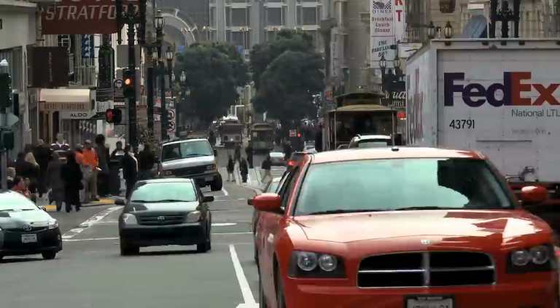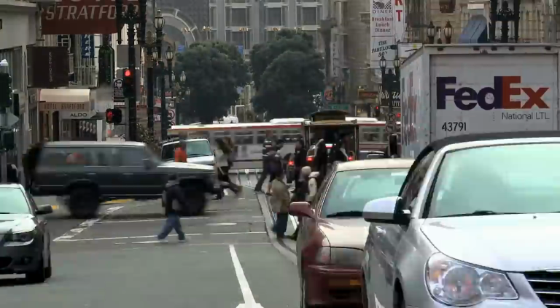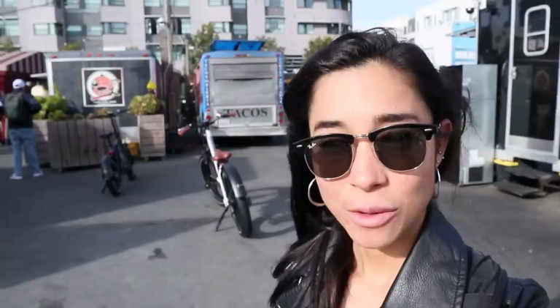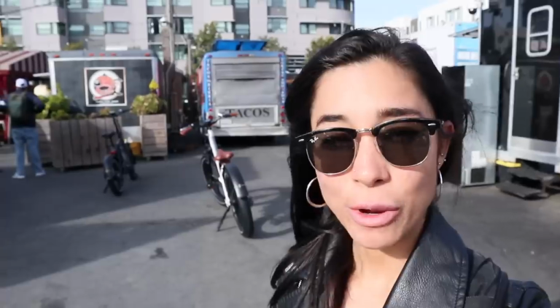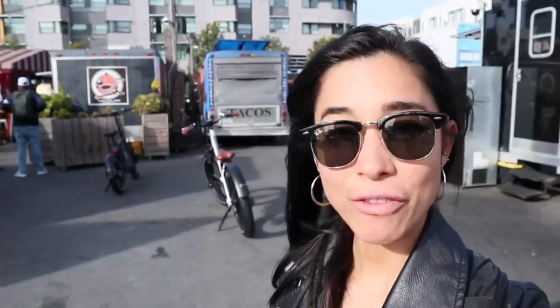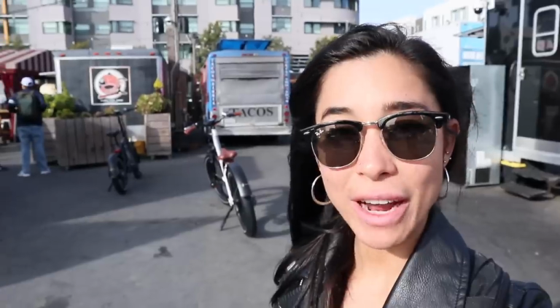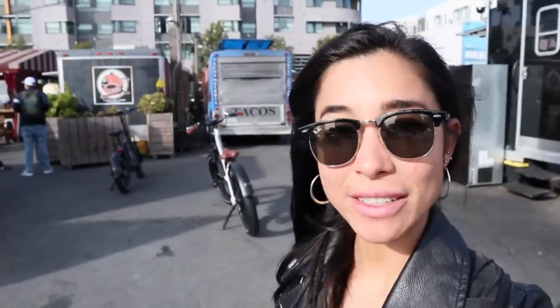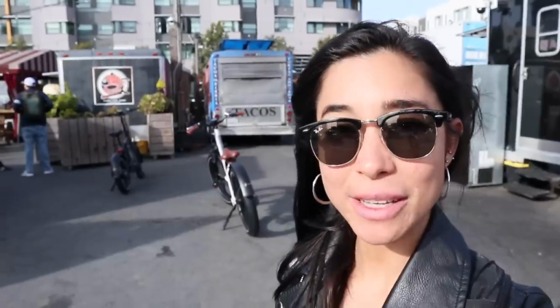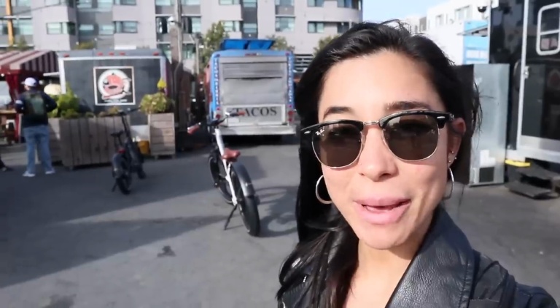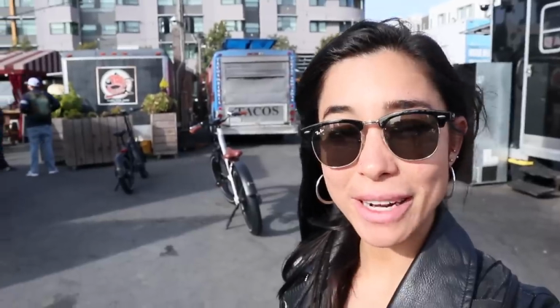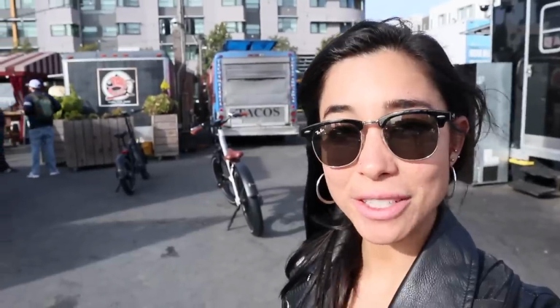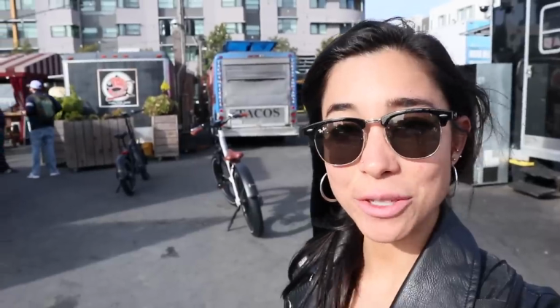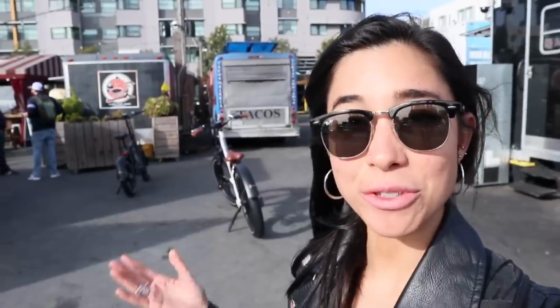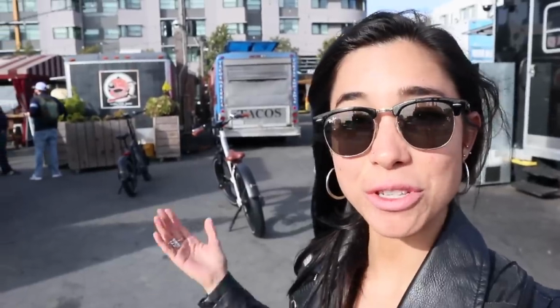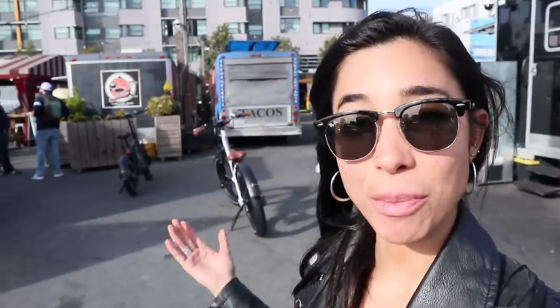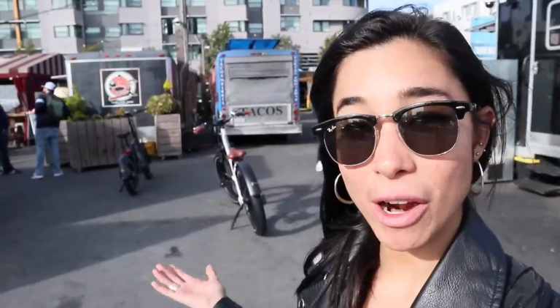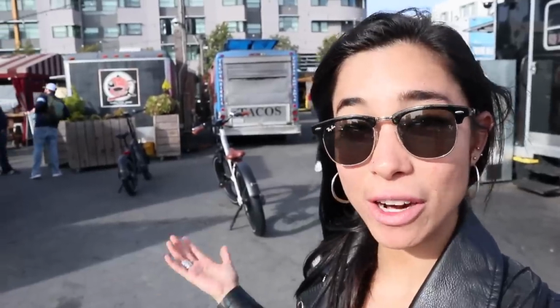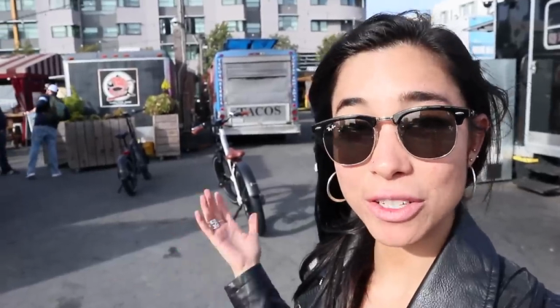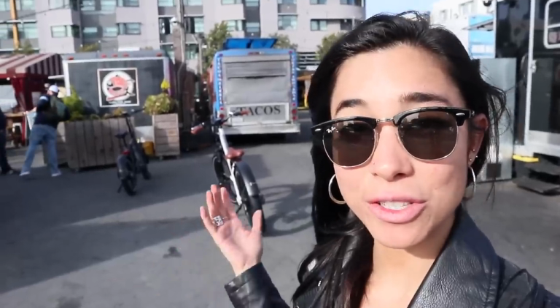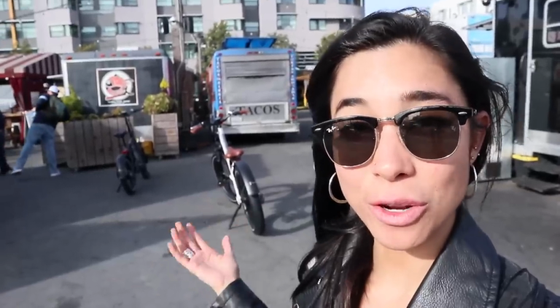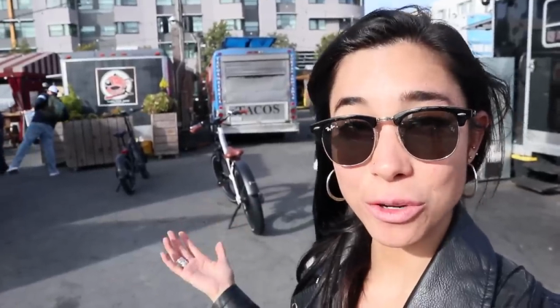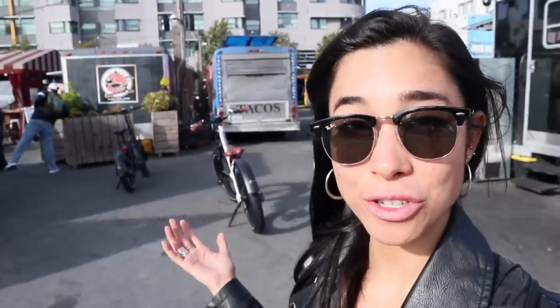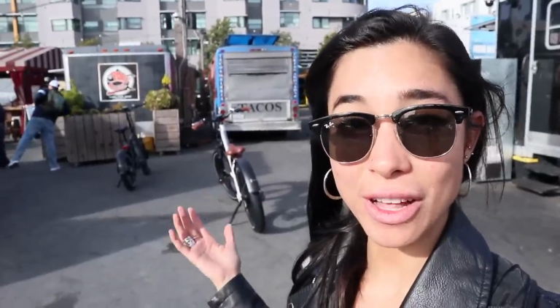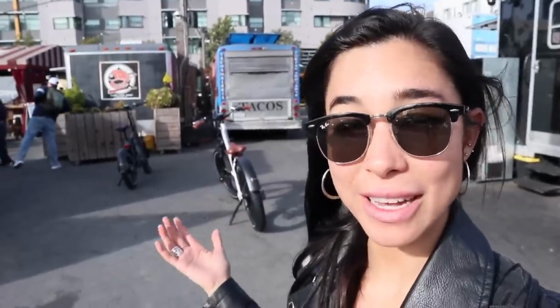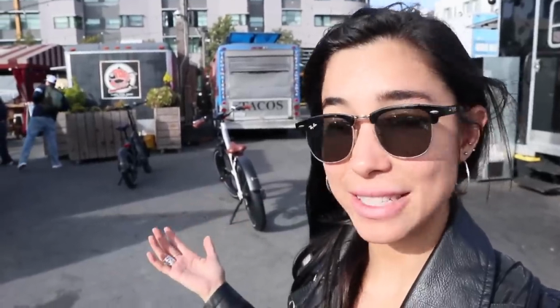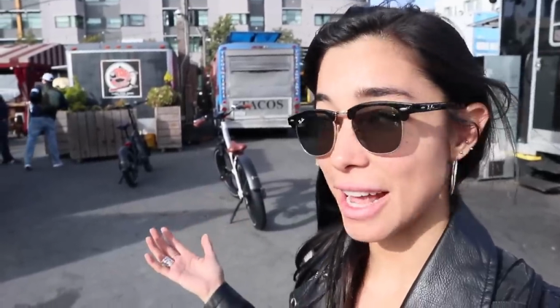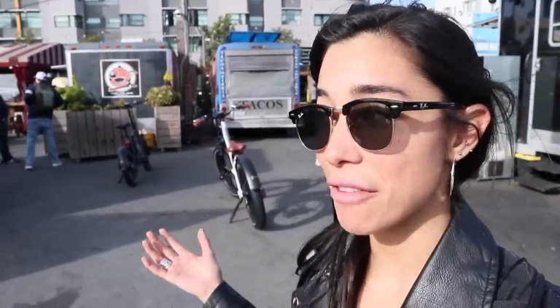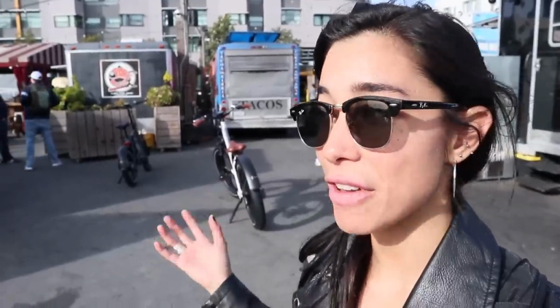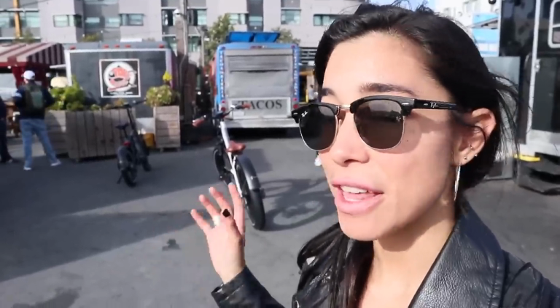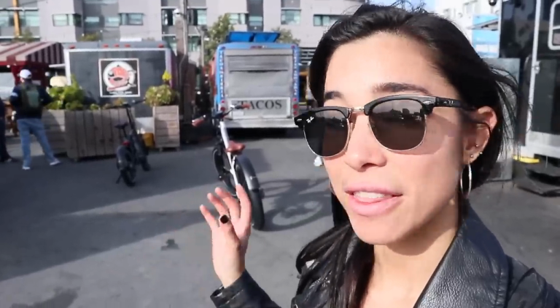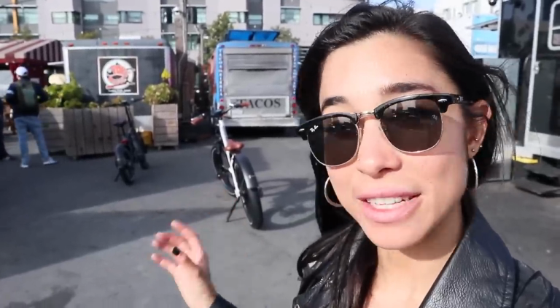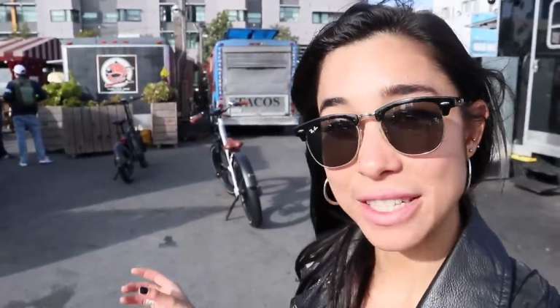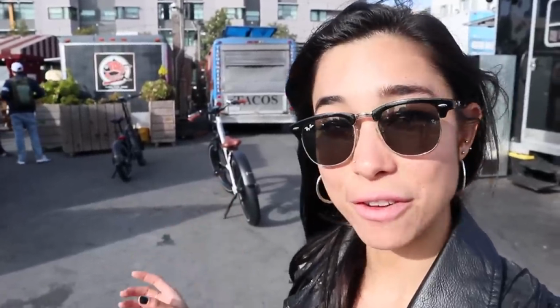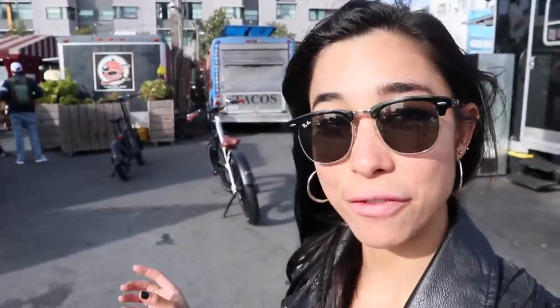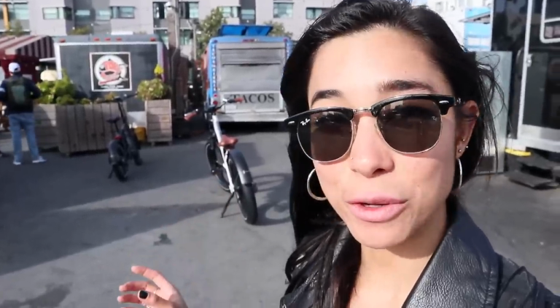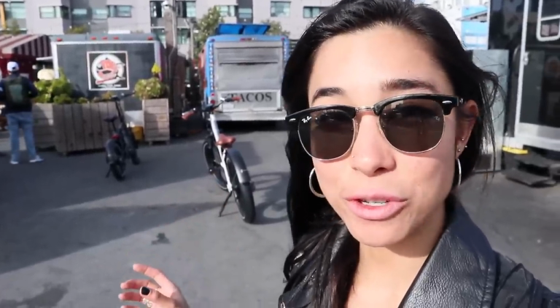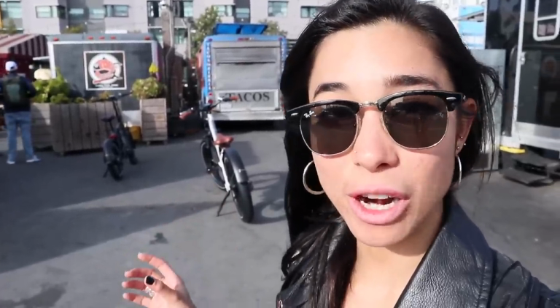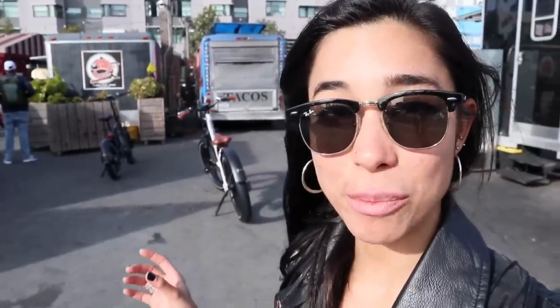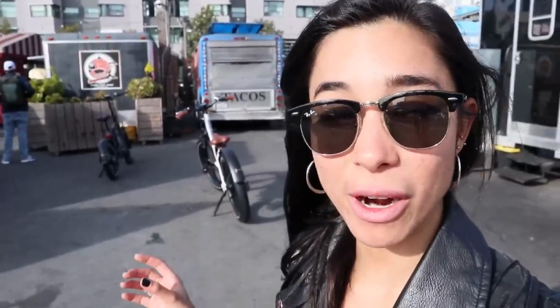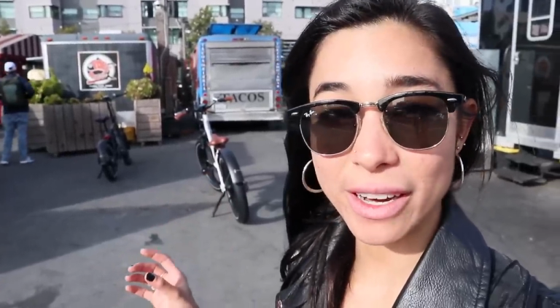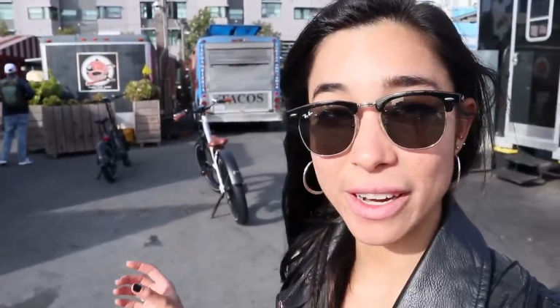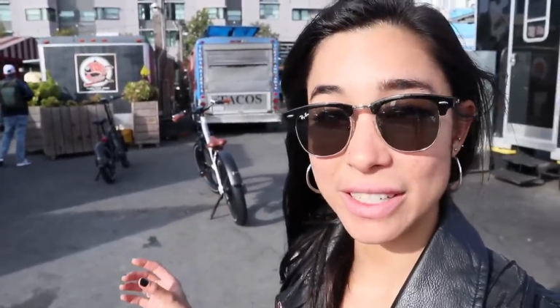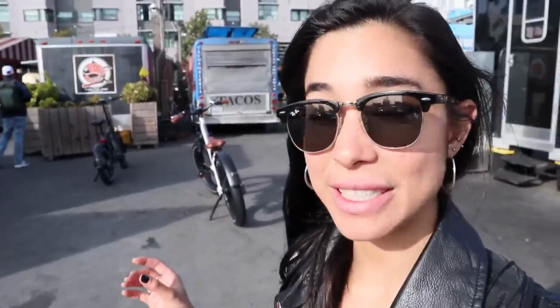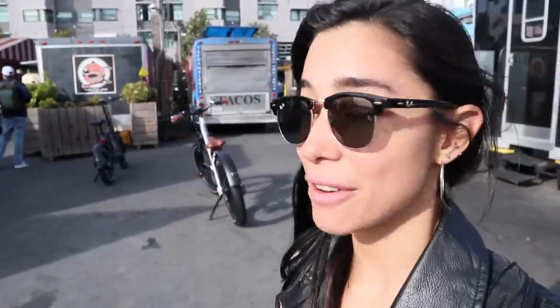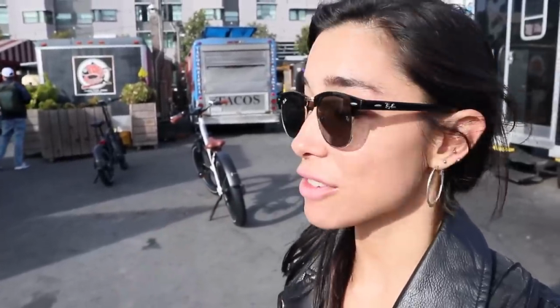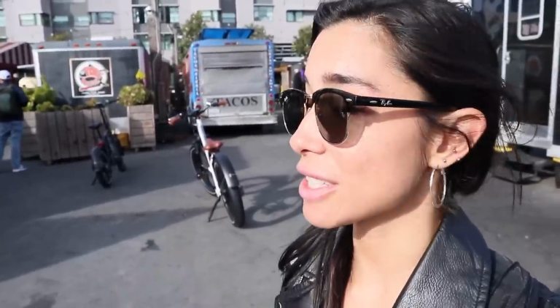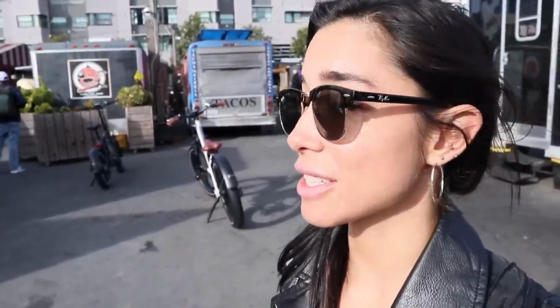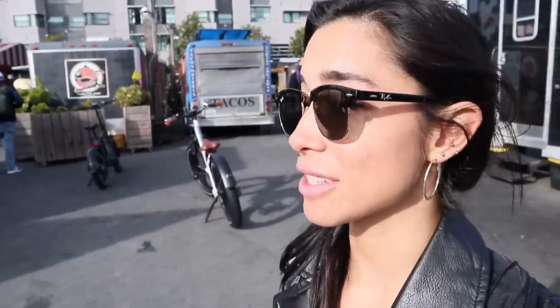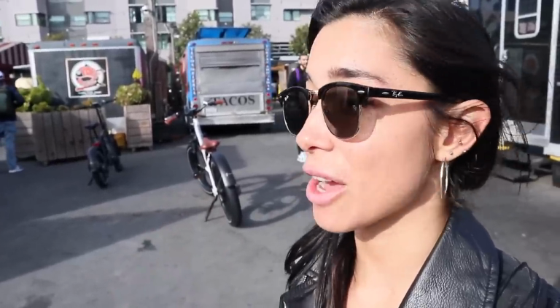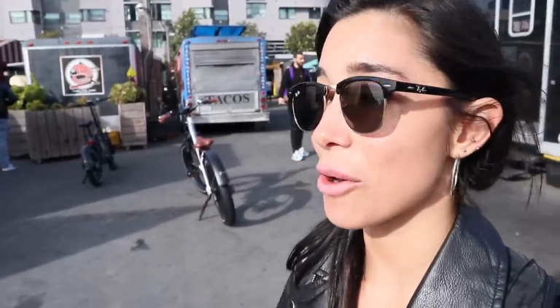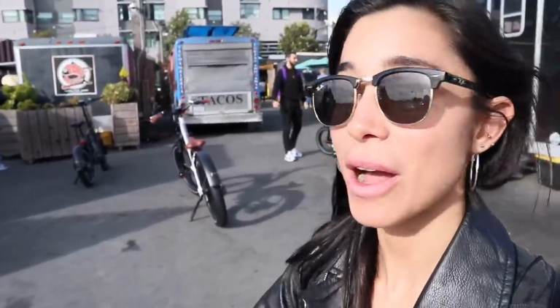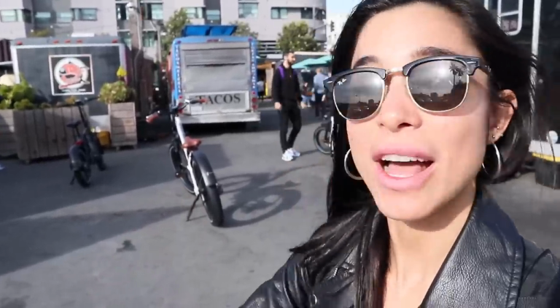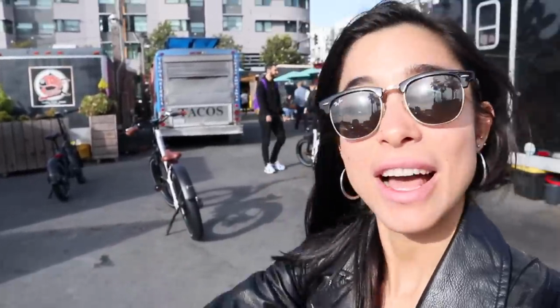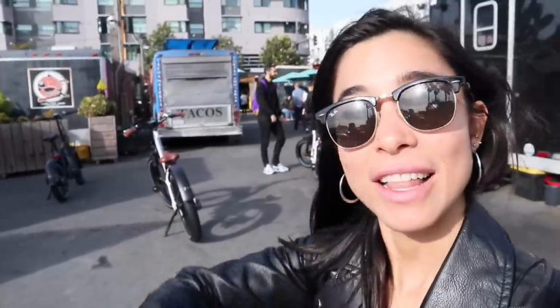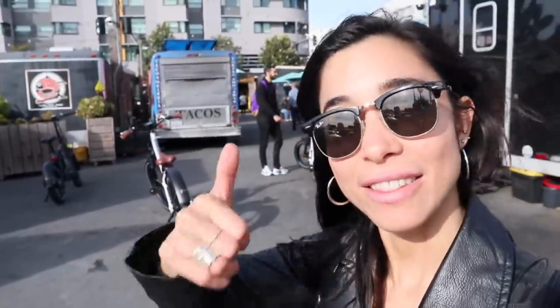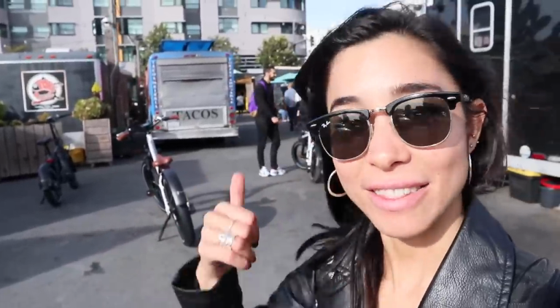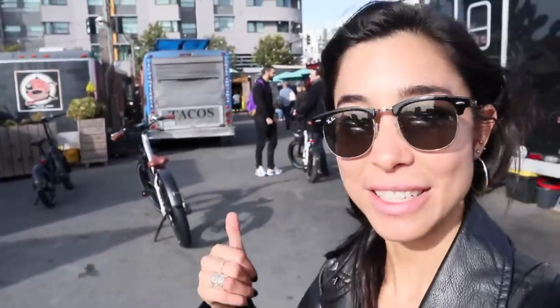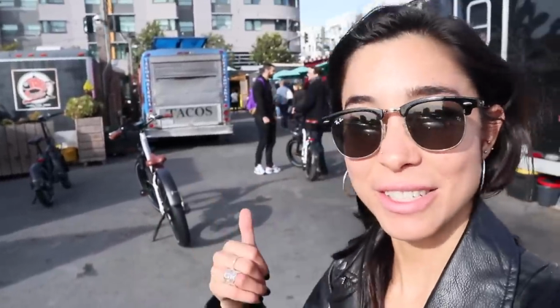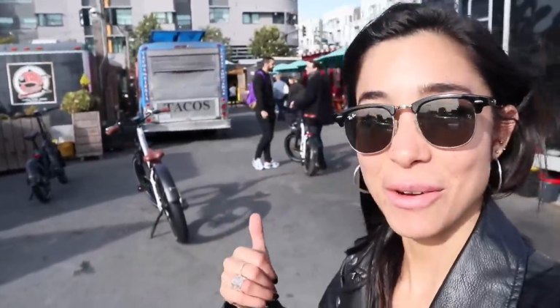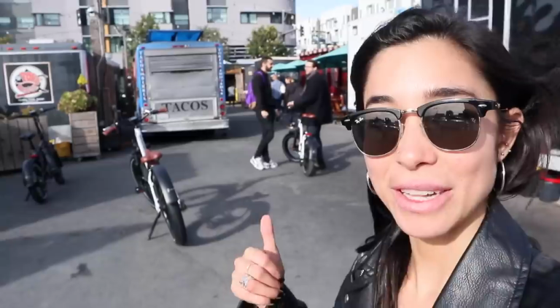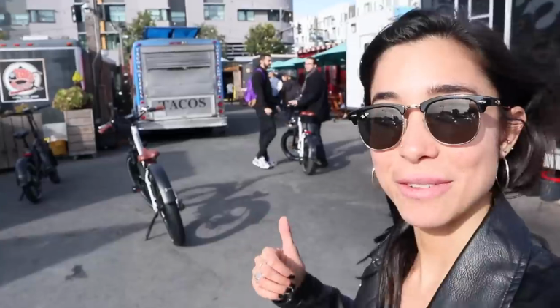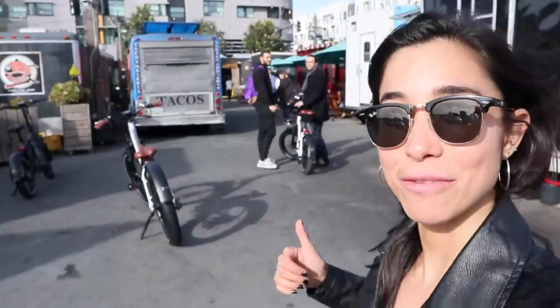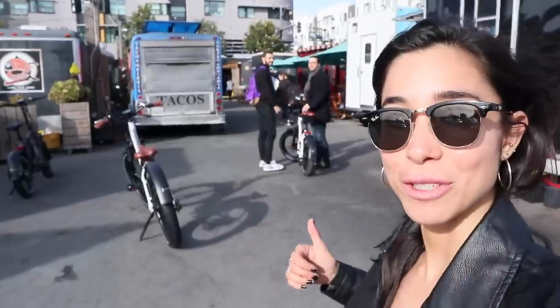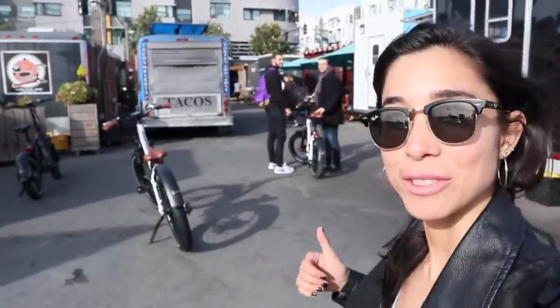We finally made it to Spark Social SF. This is a food truck park here in San Francisco. Let's go get some food.